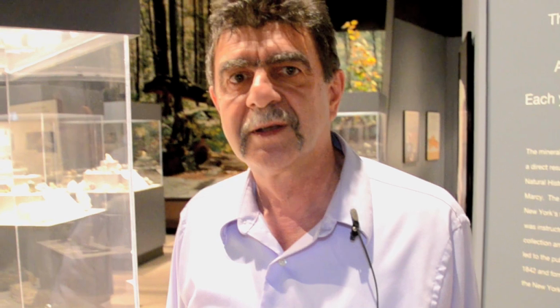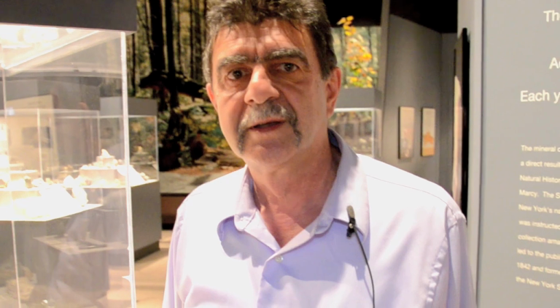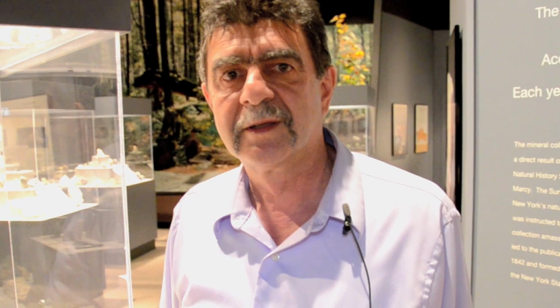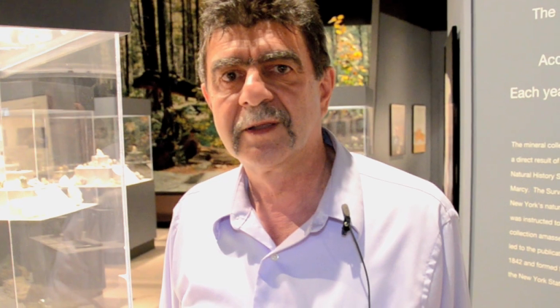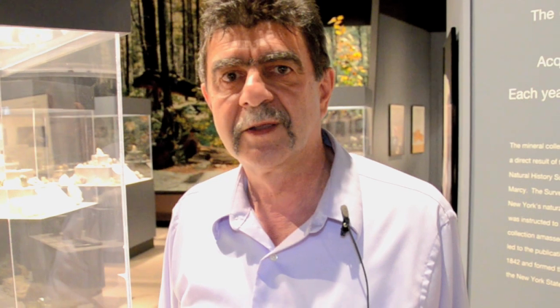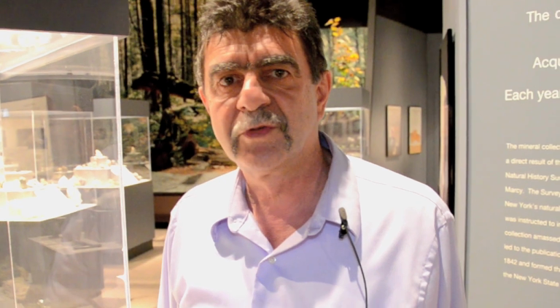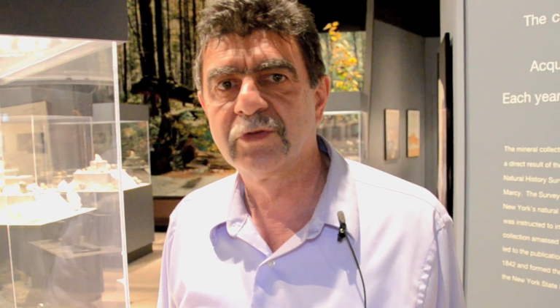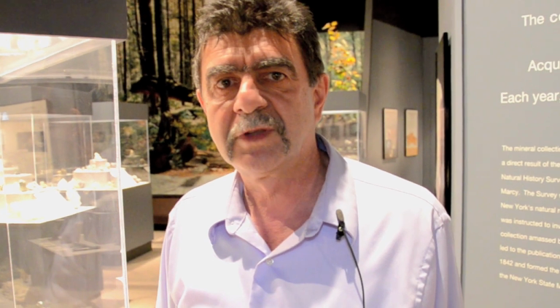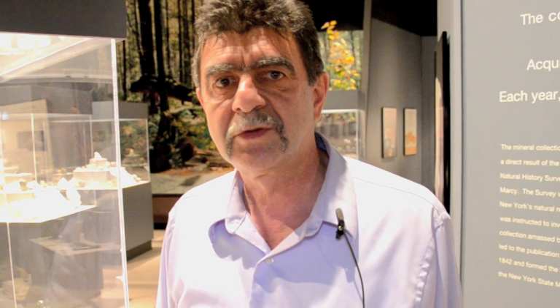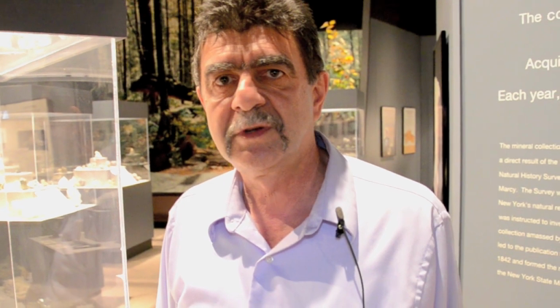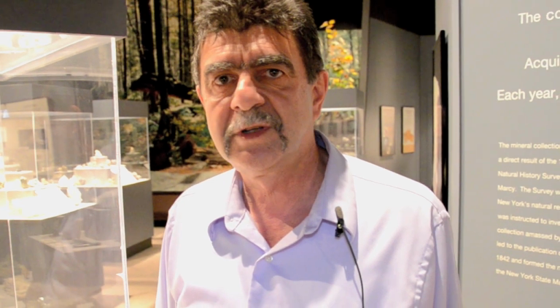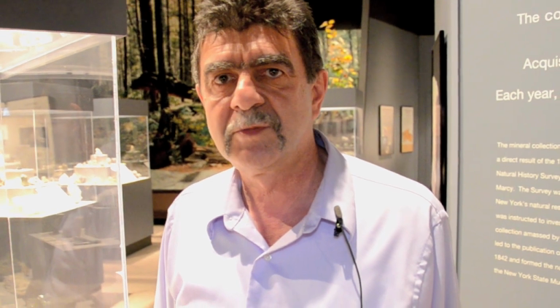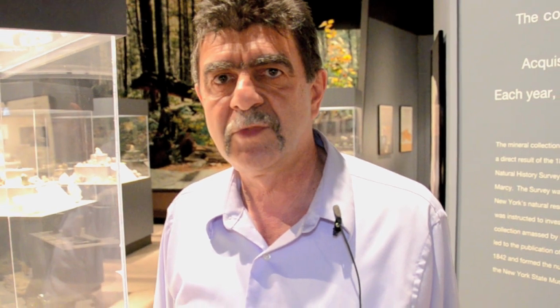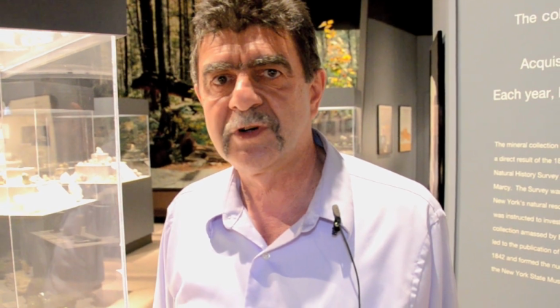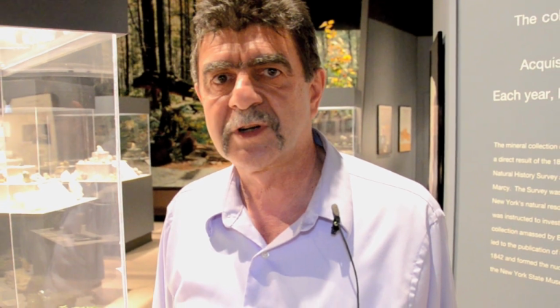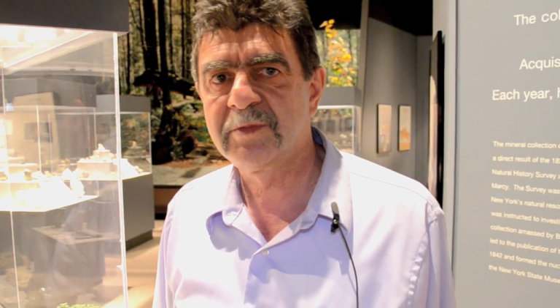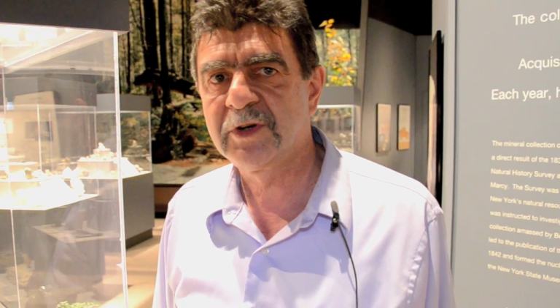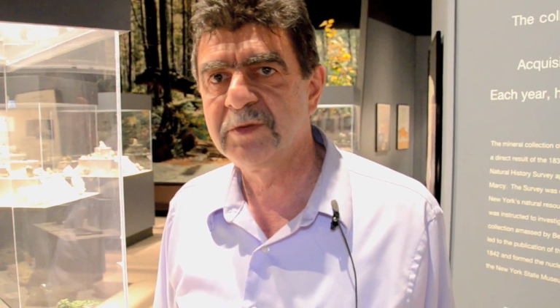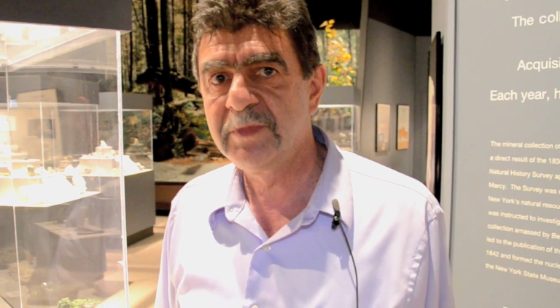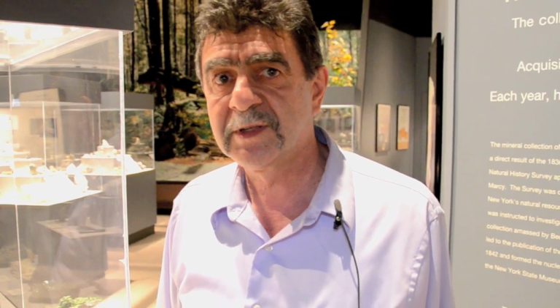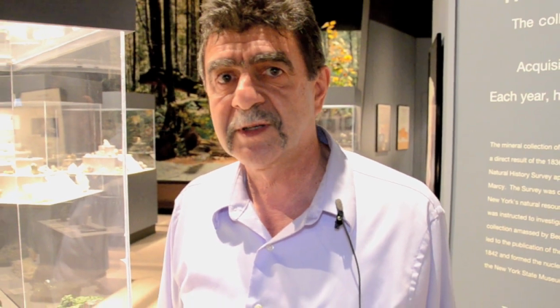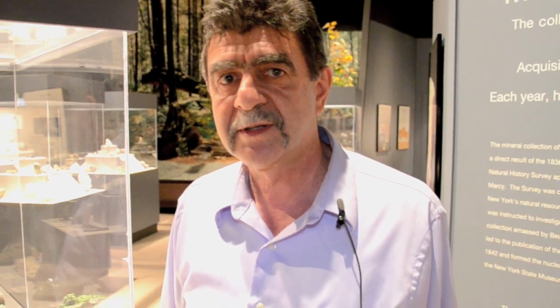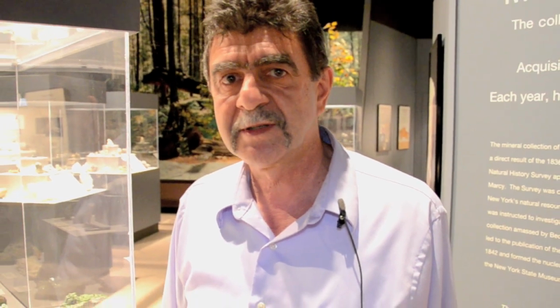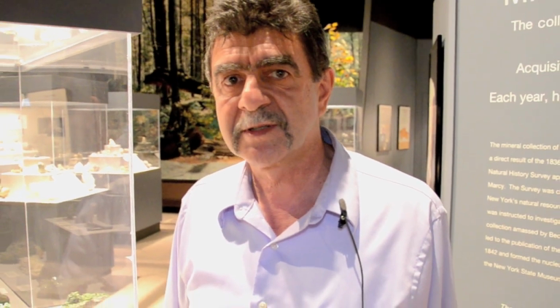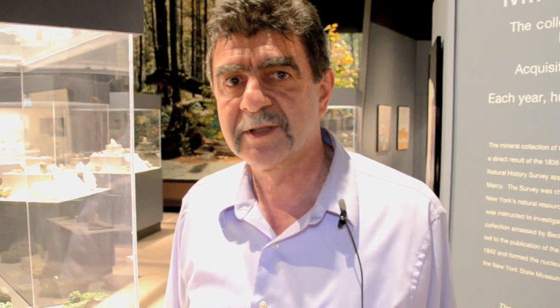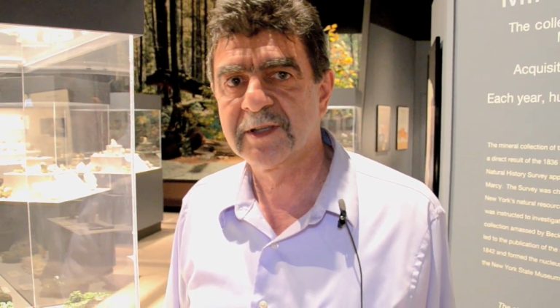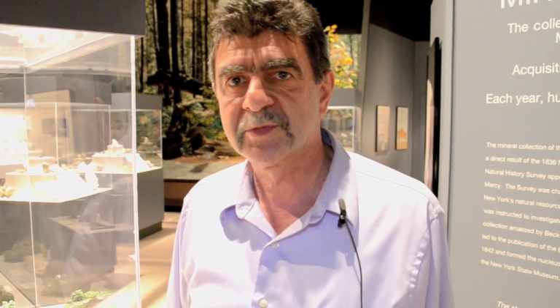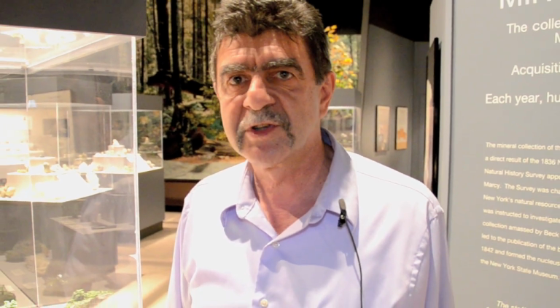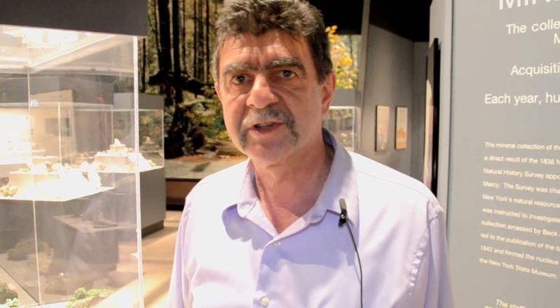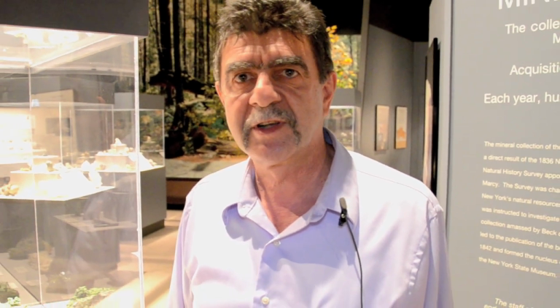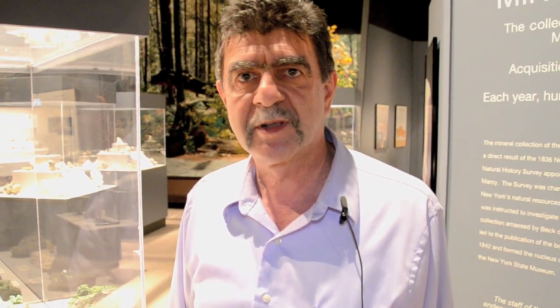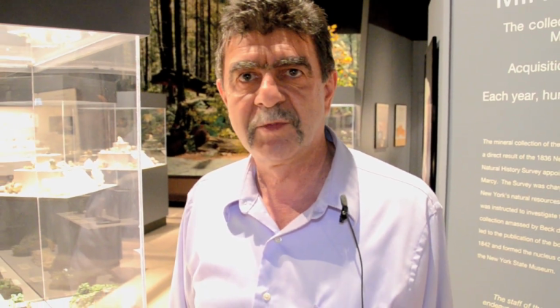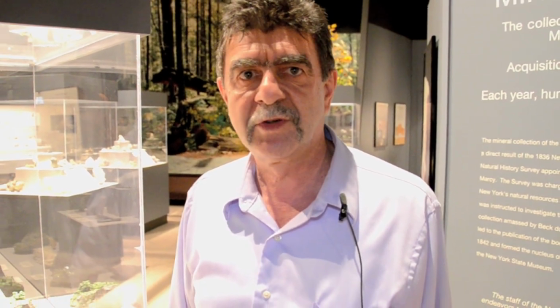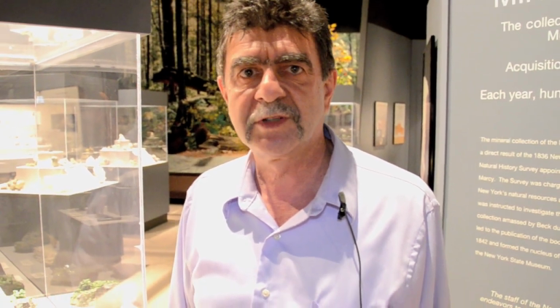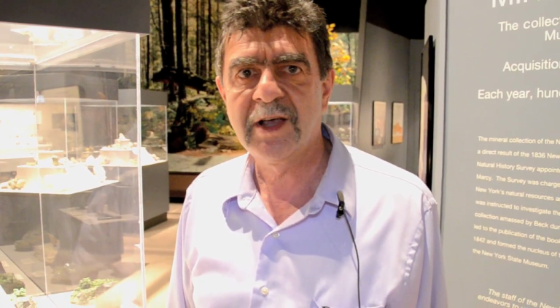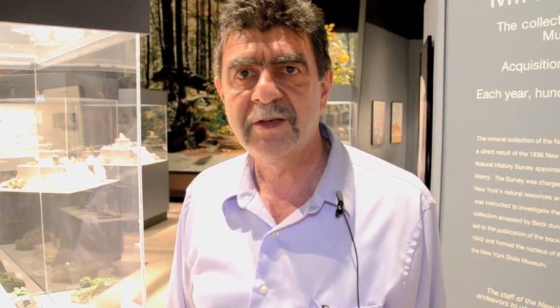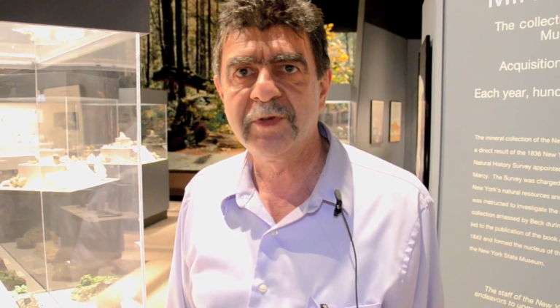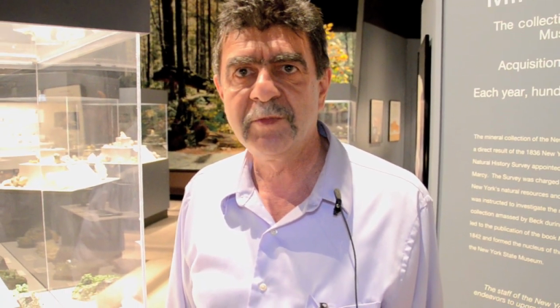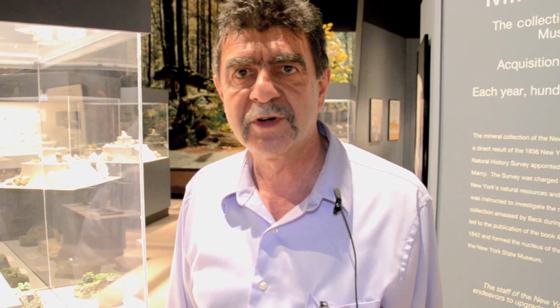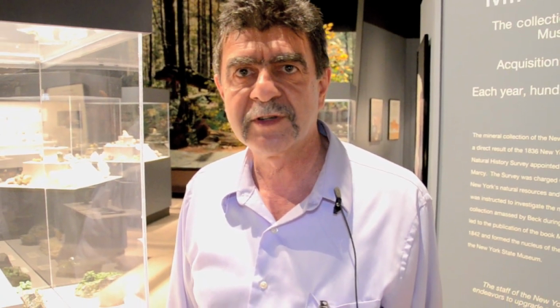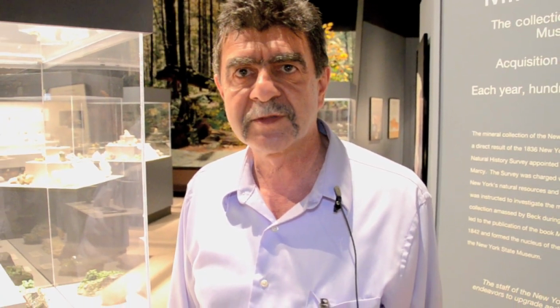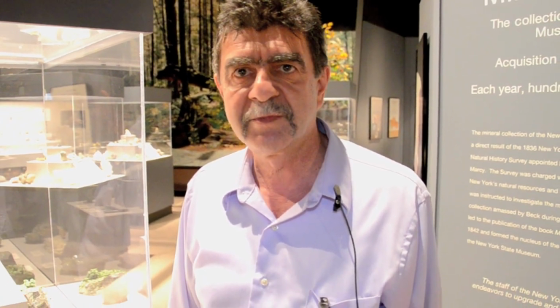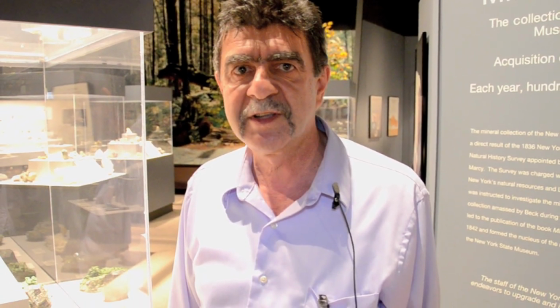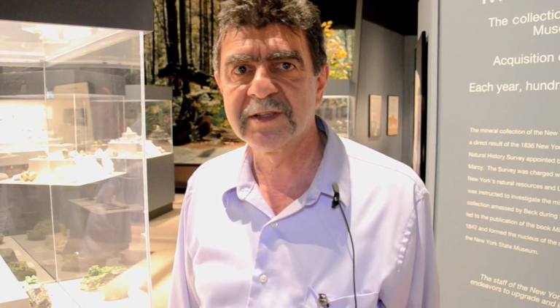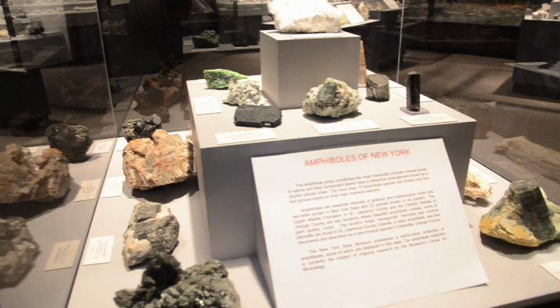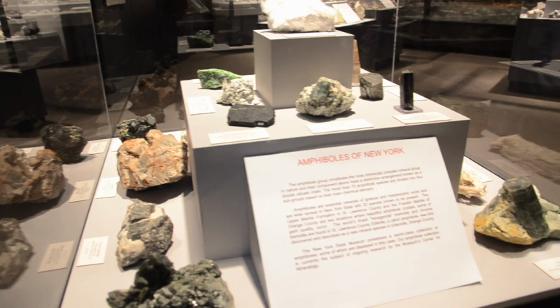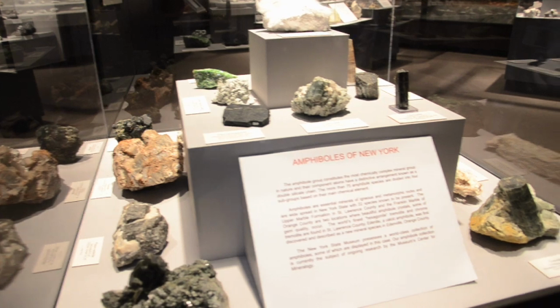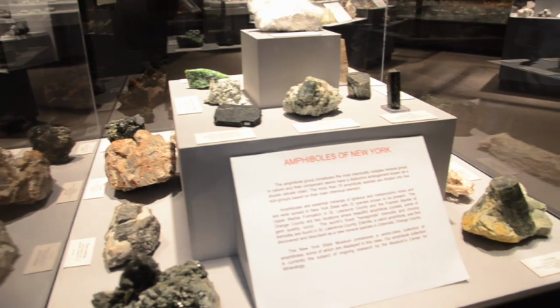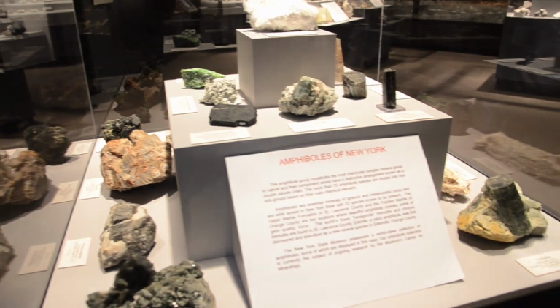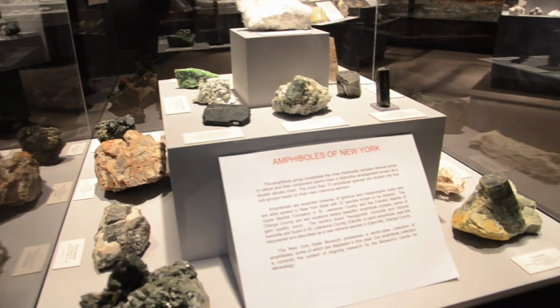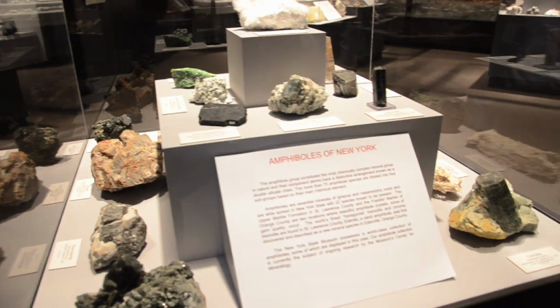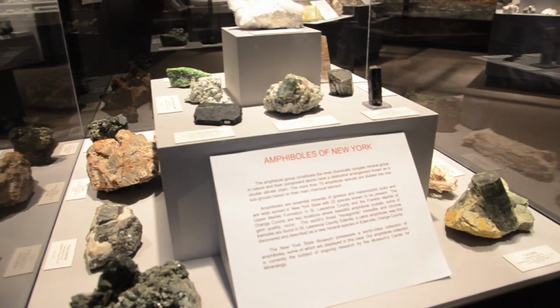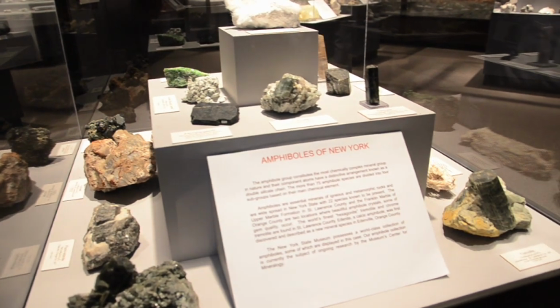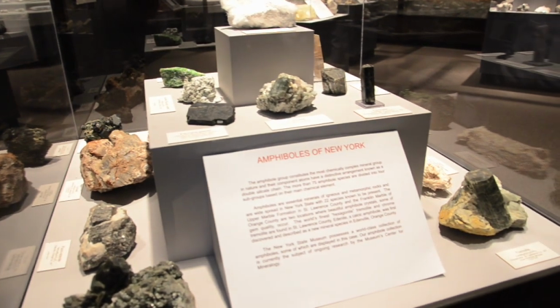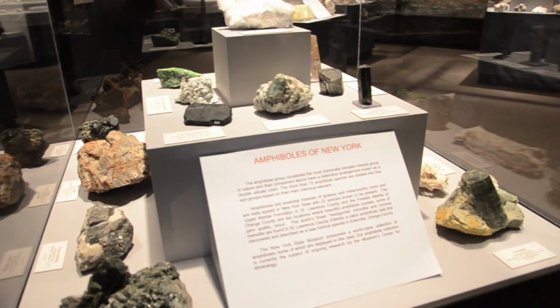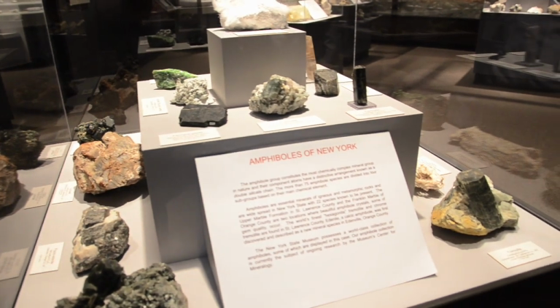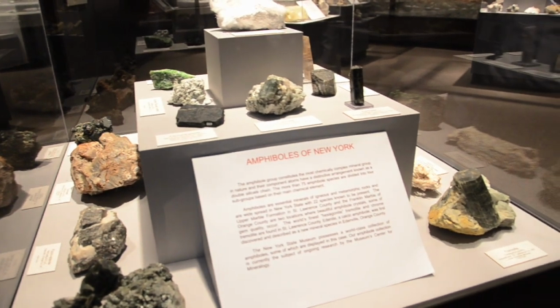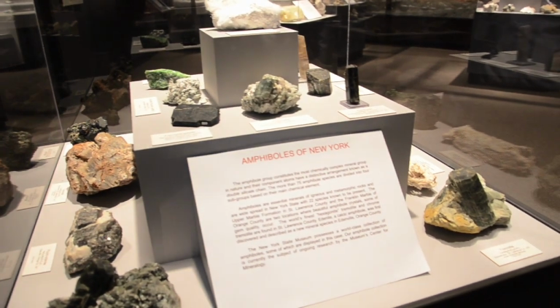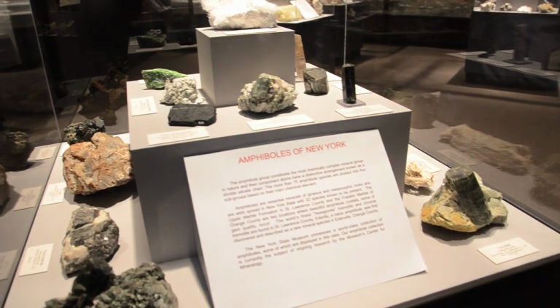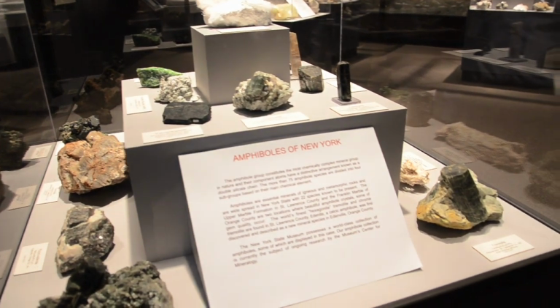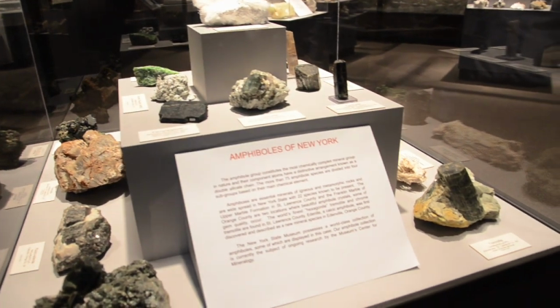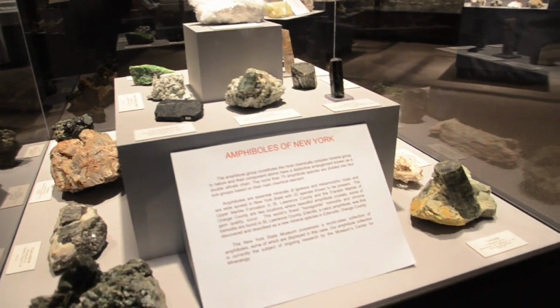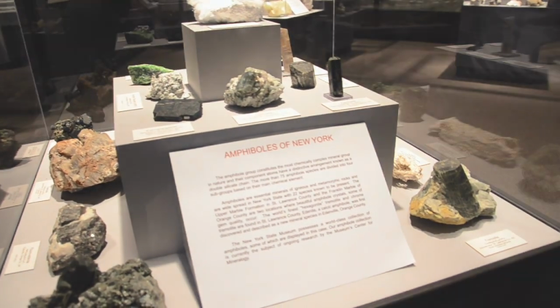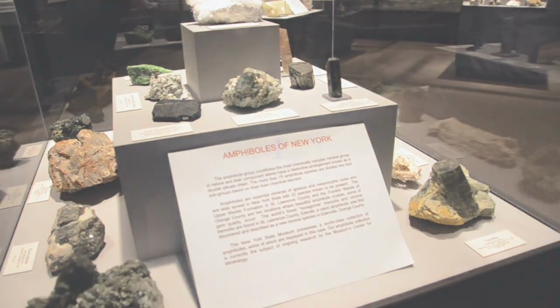If you want to learn more about minerals and especially about amphiboles, please visit us at the New York State Museum.